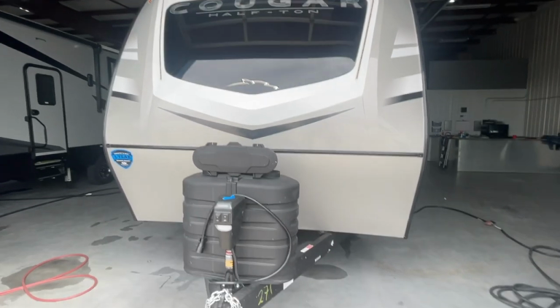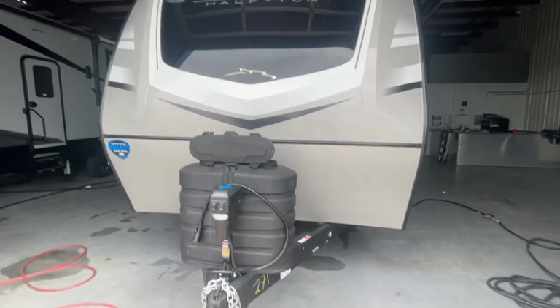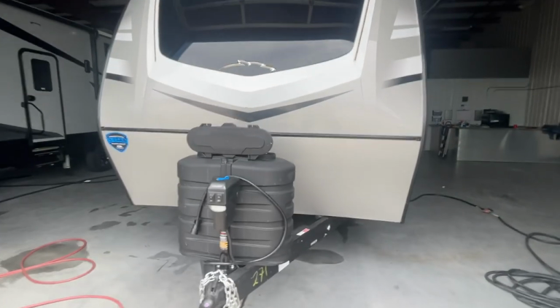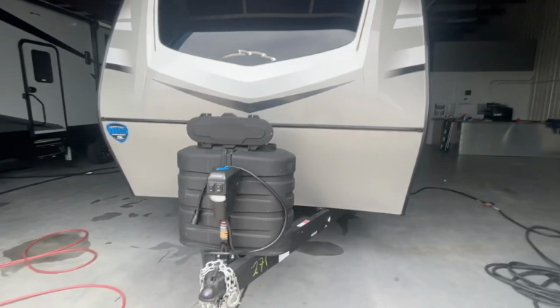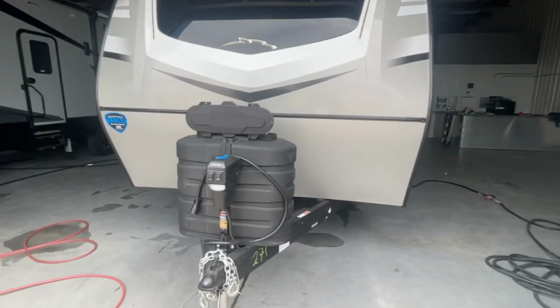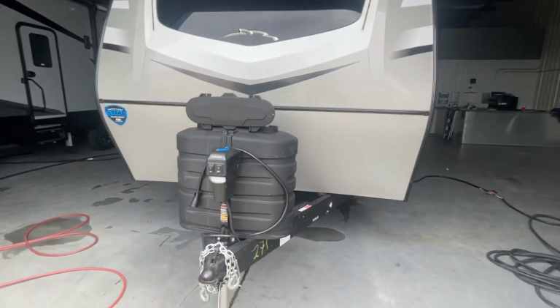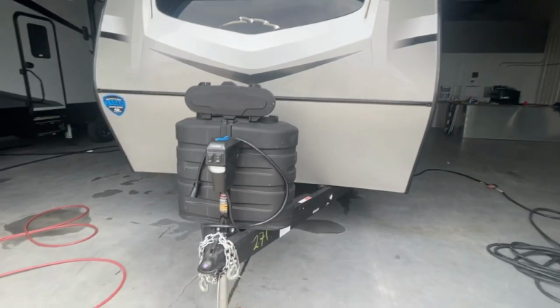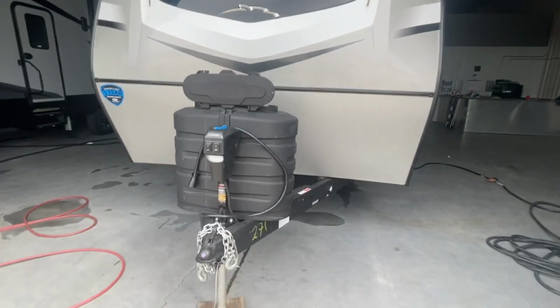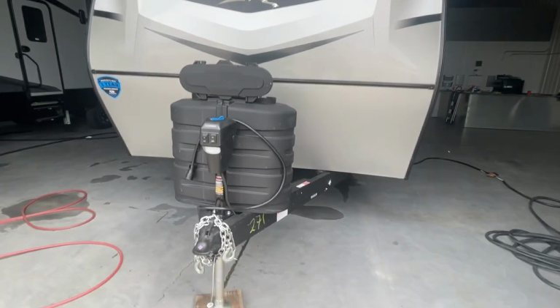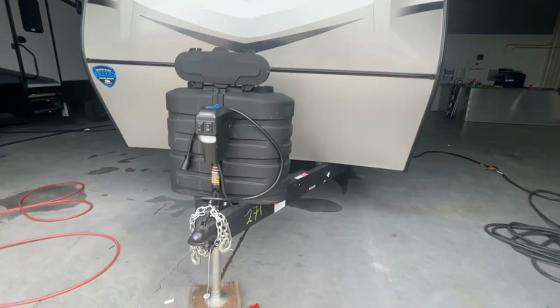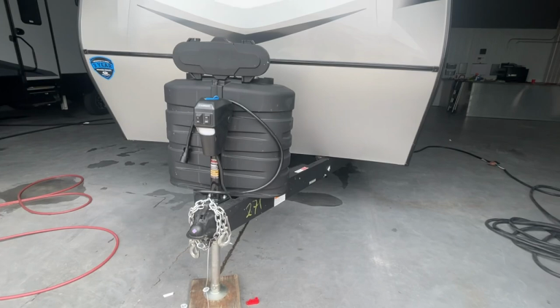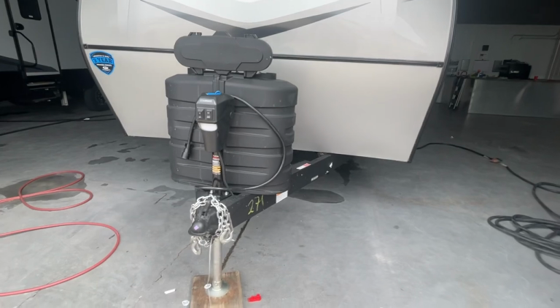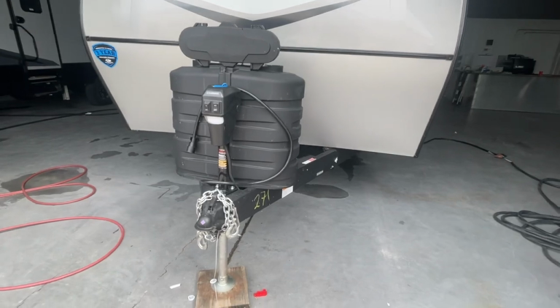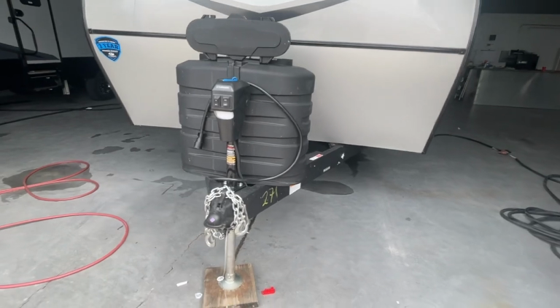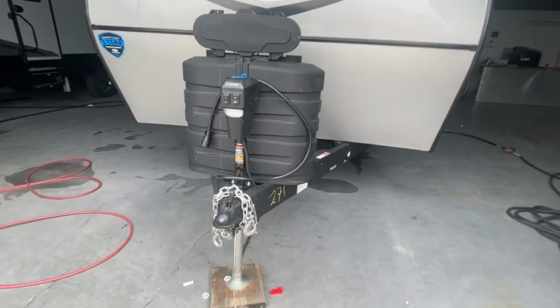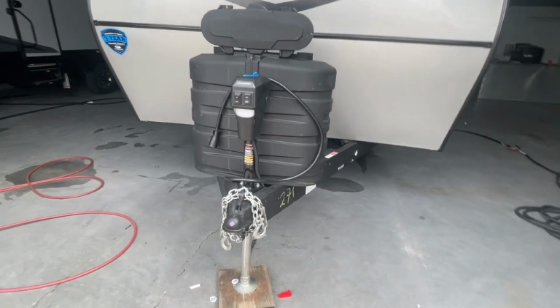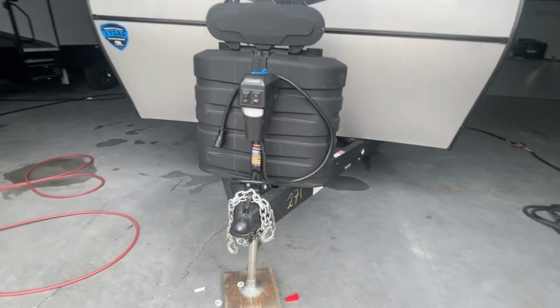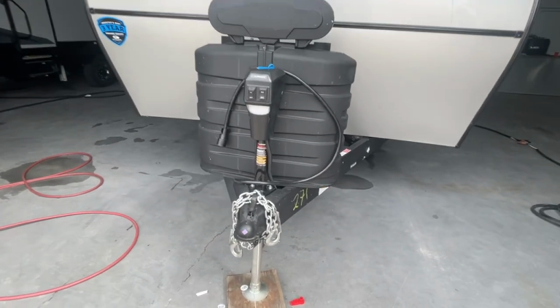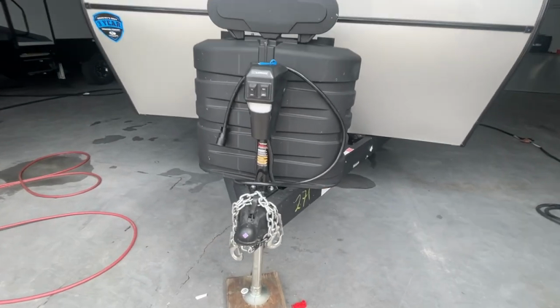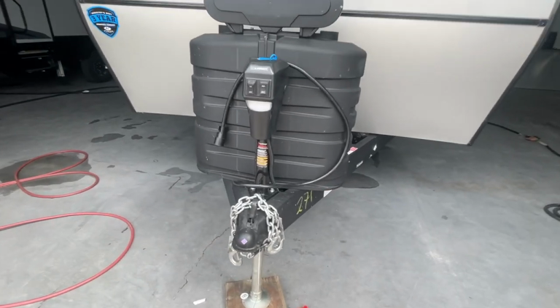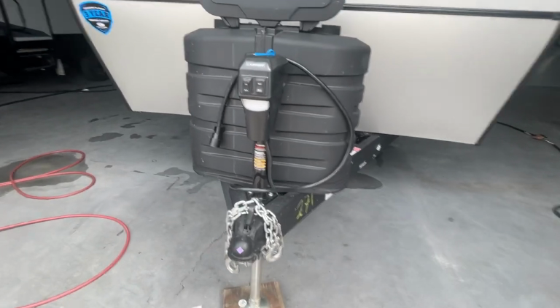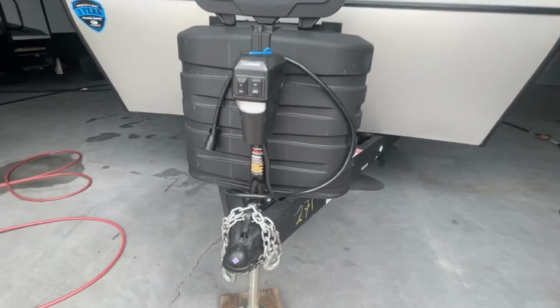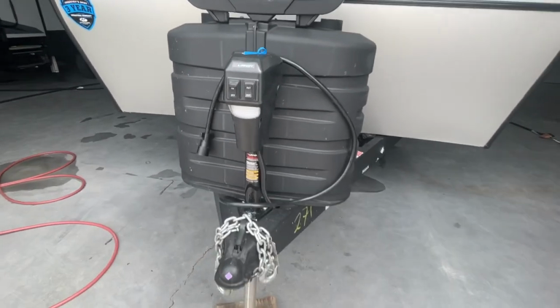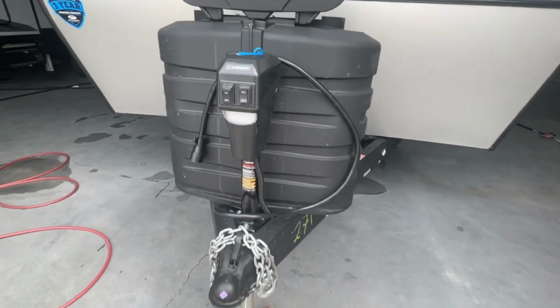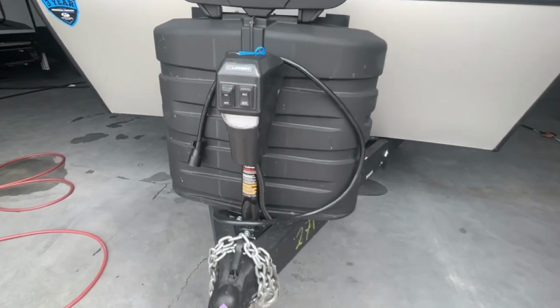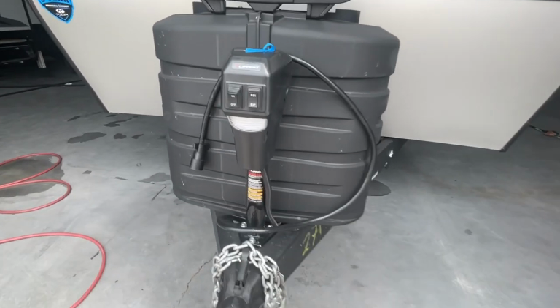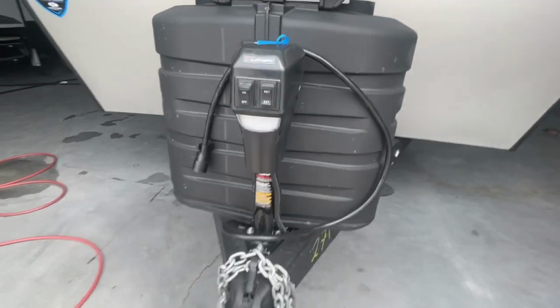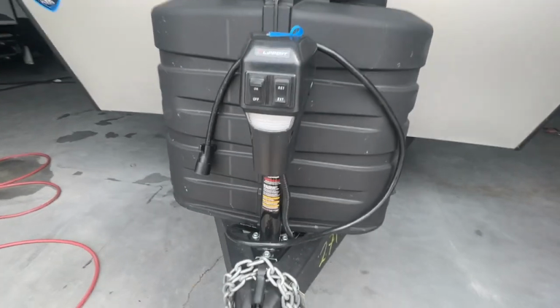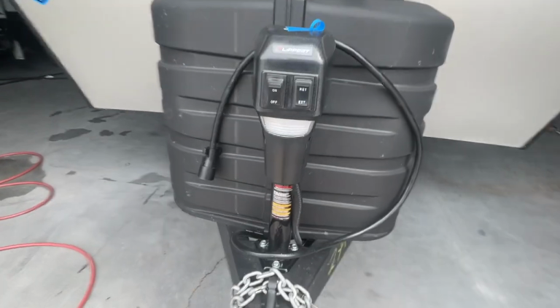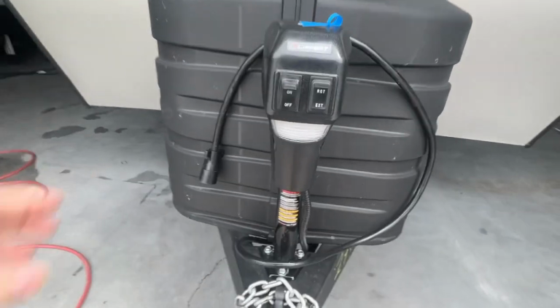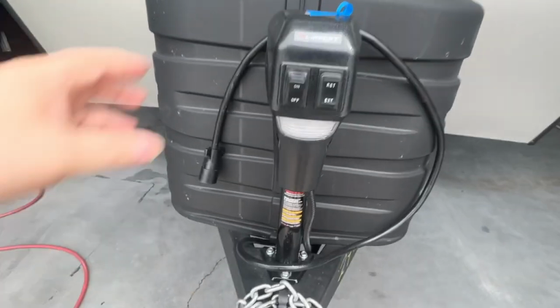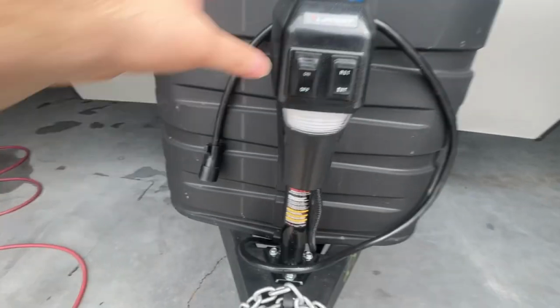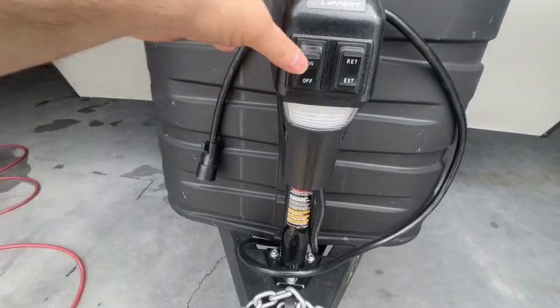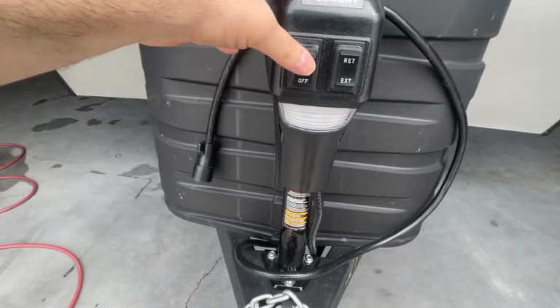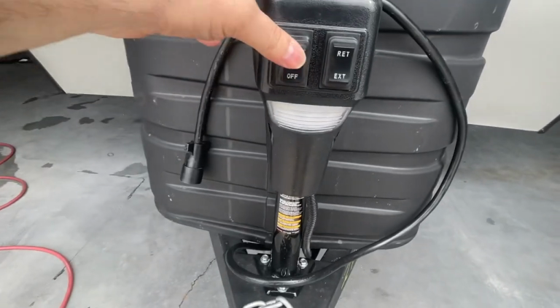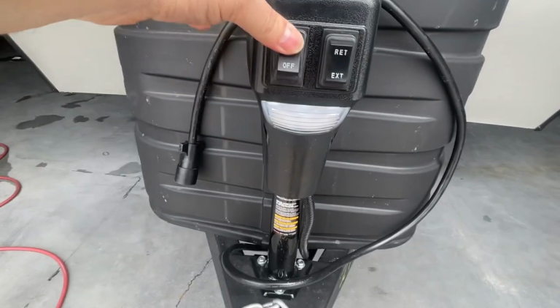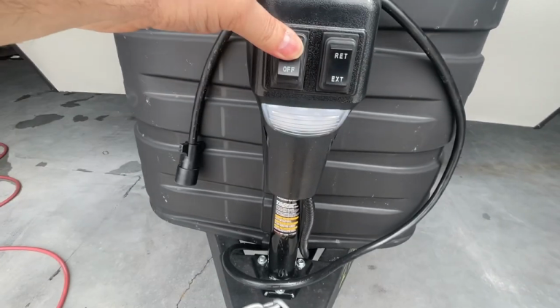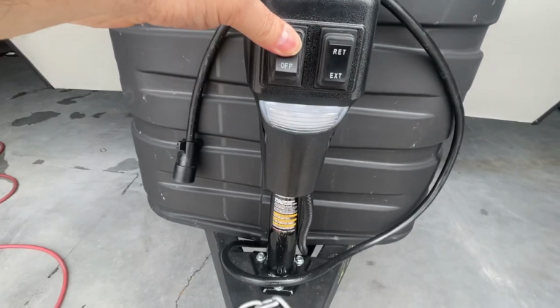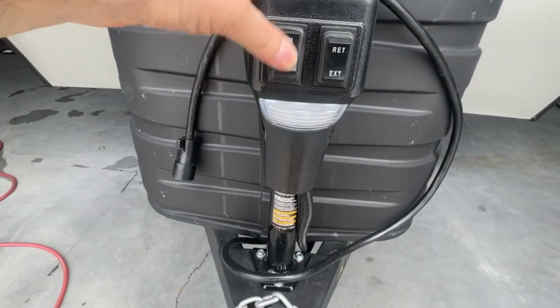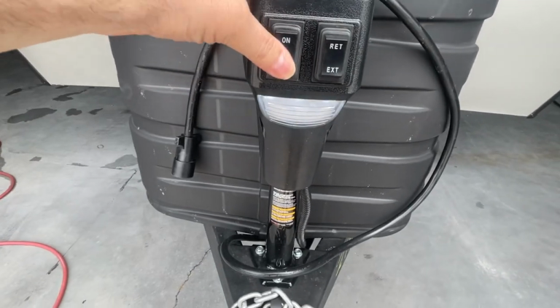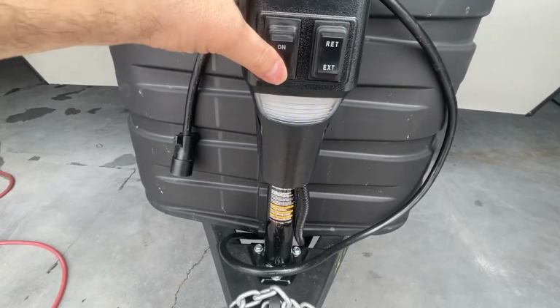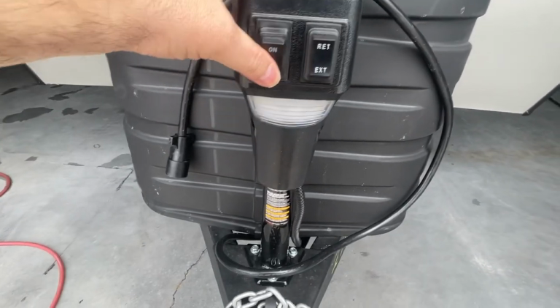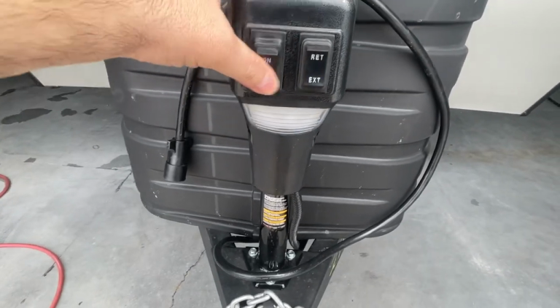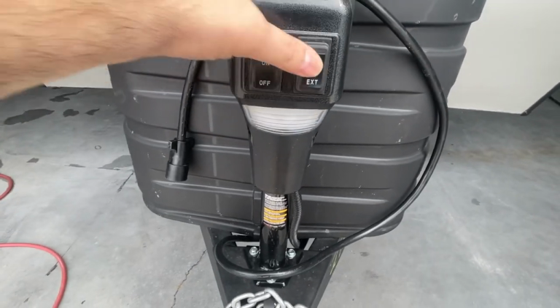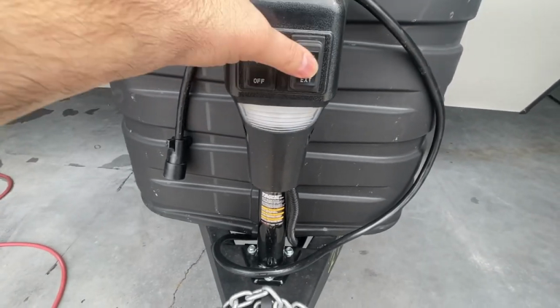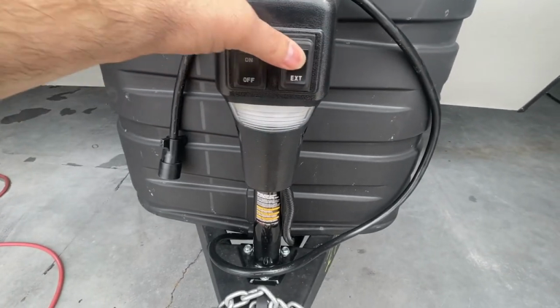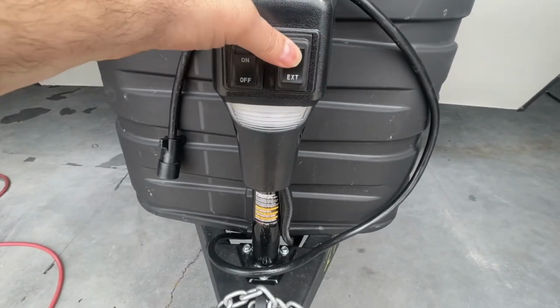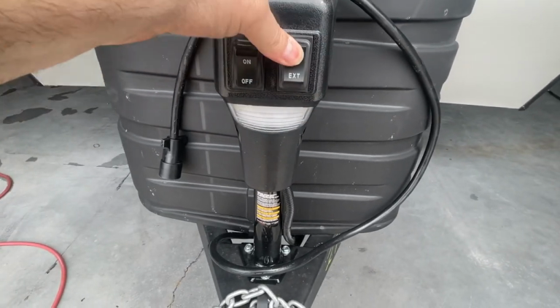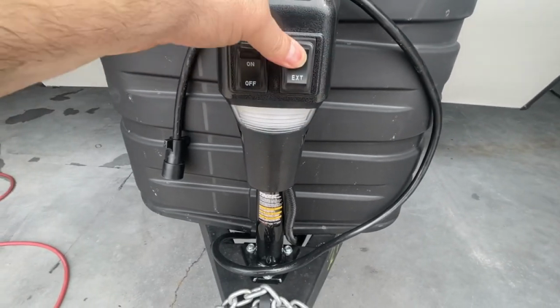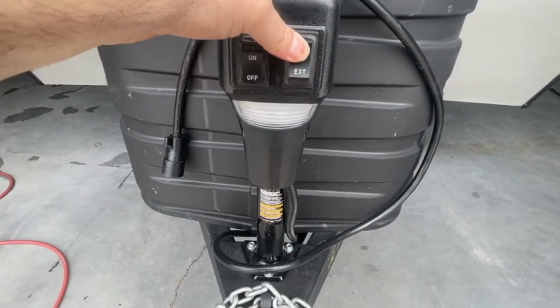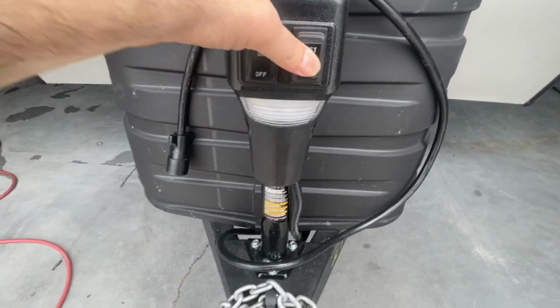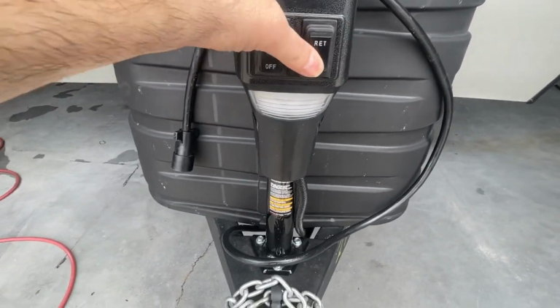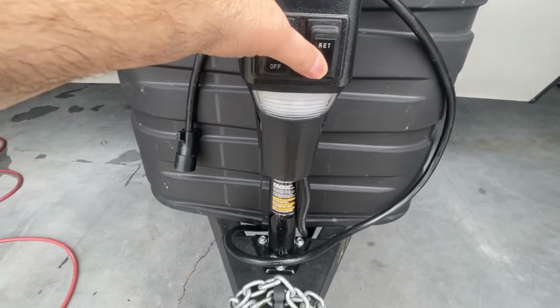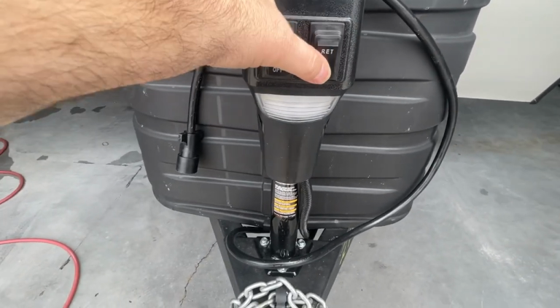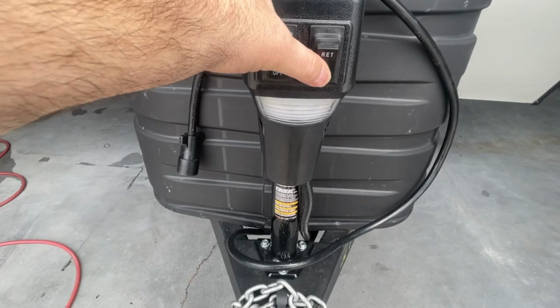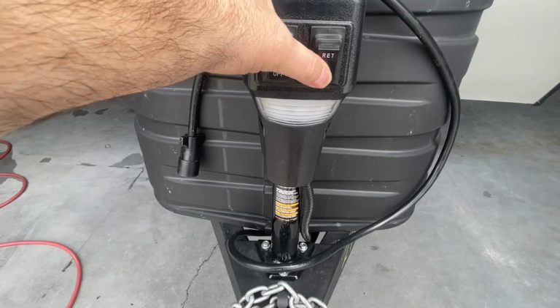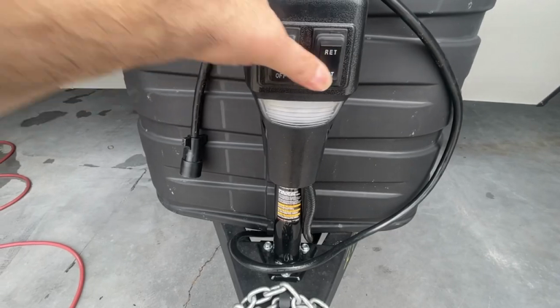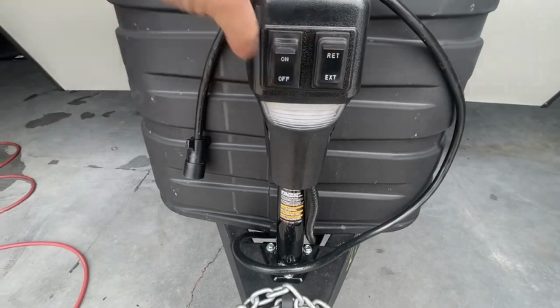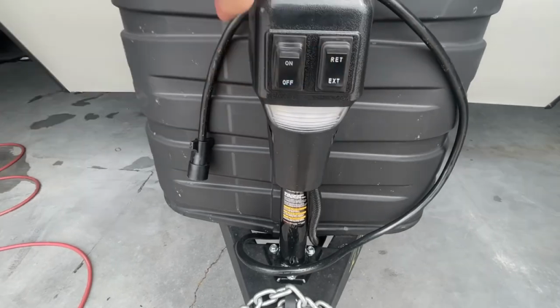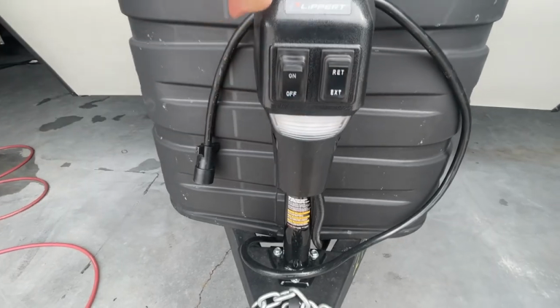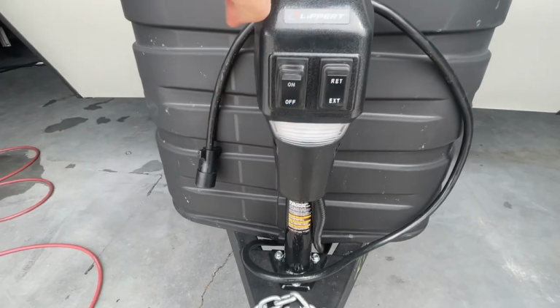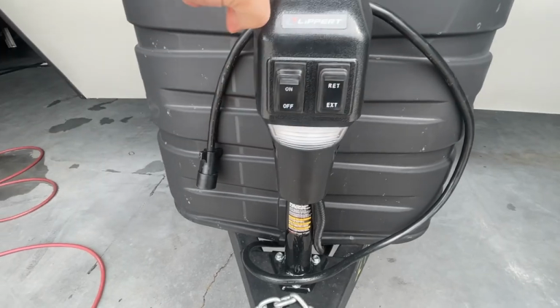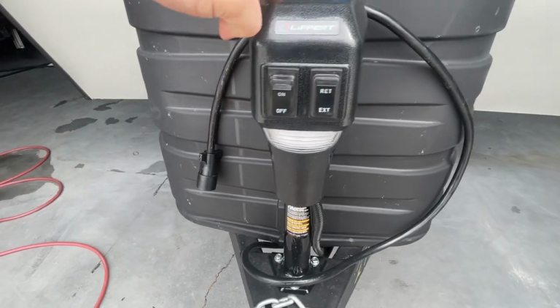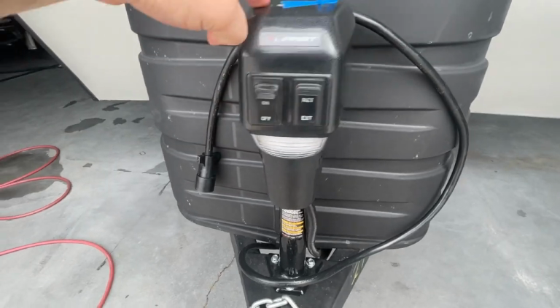One of the first things we're going to note up on the front here is your power tongue jack. This turns it on and off — it extends and it retracts right from there.